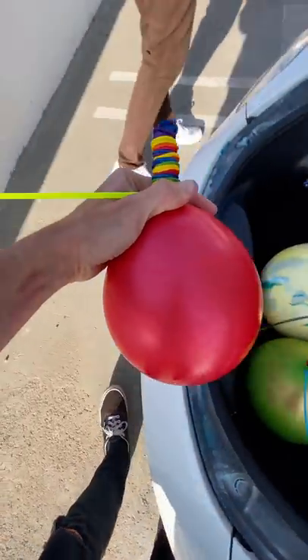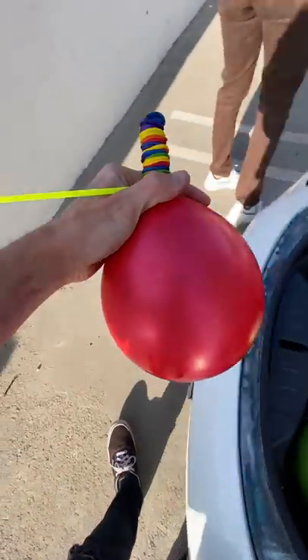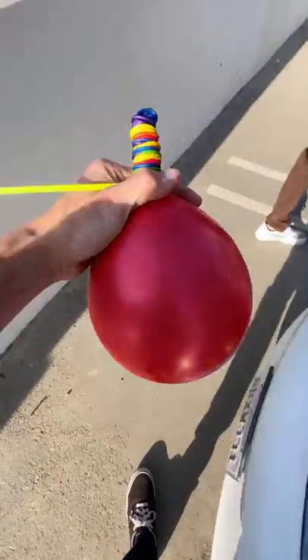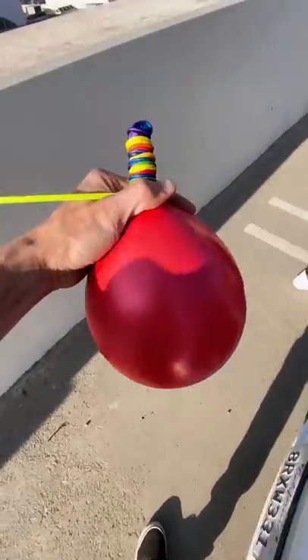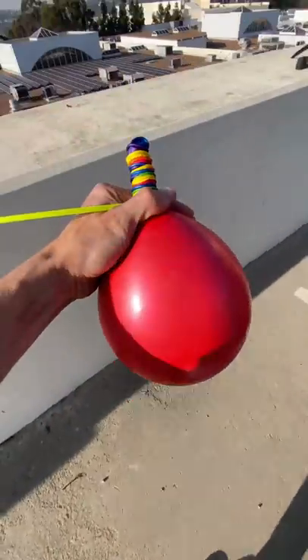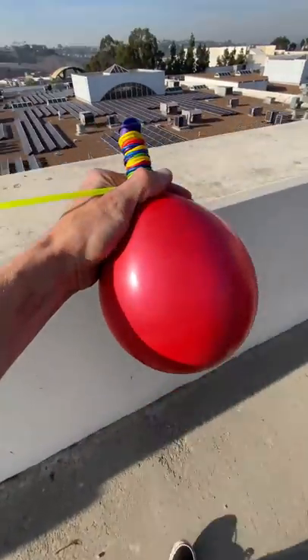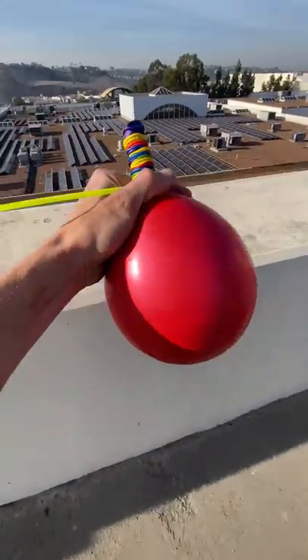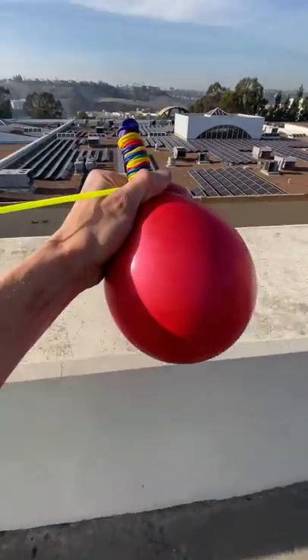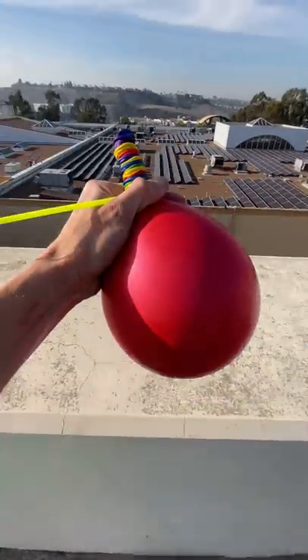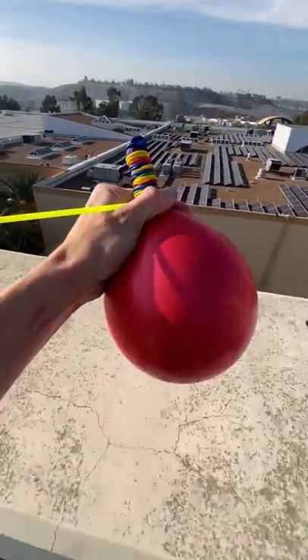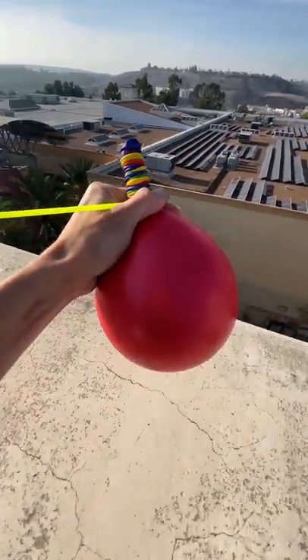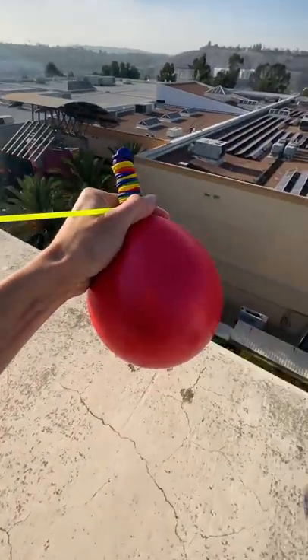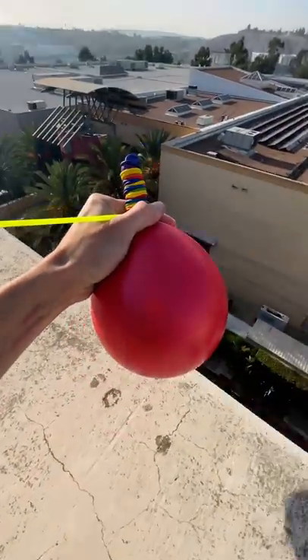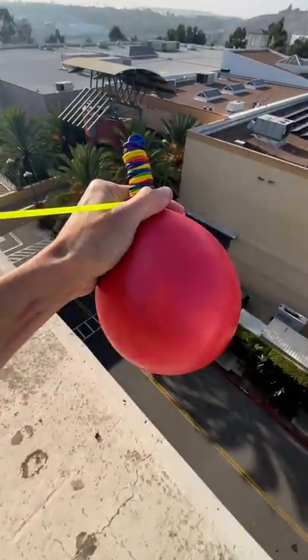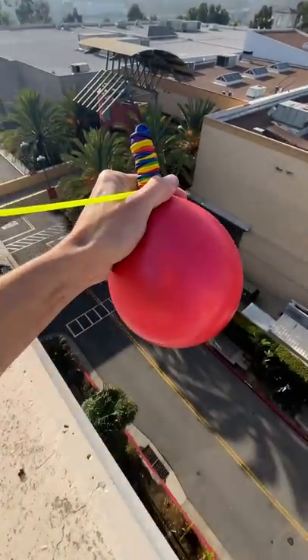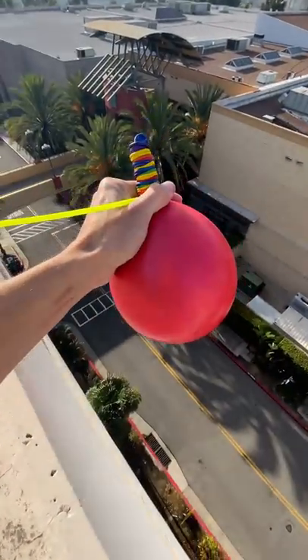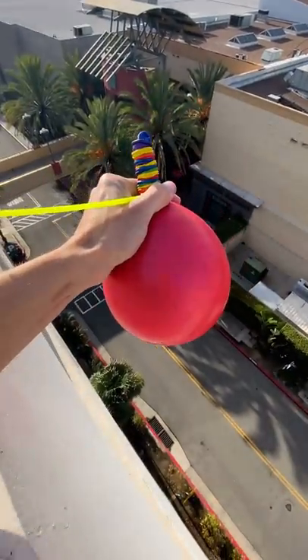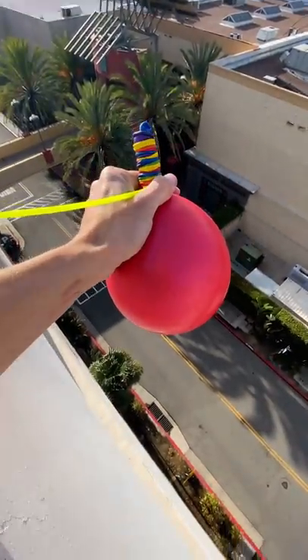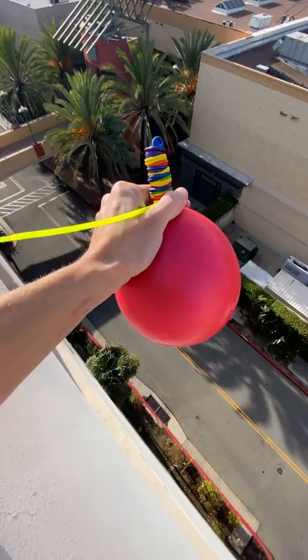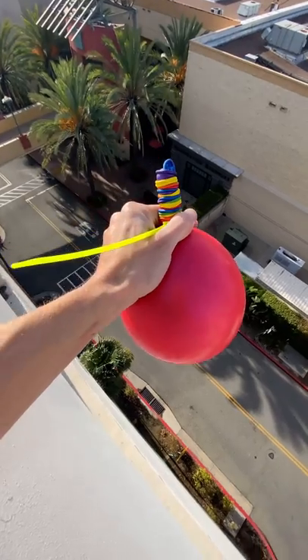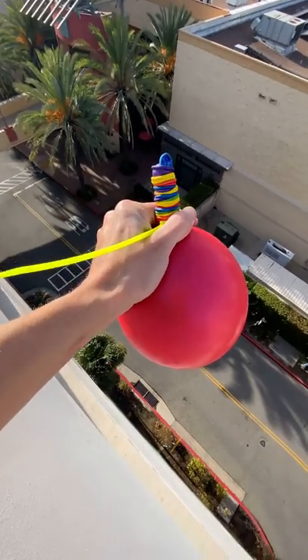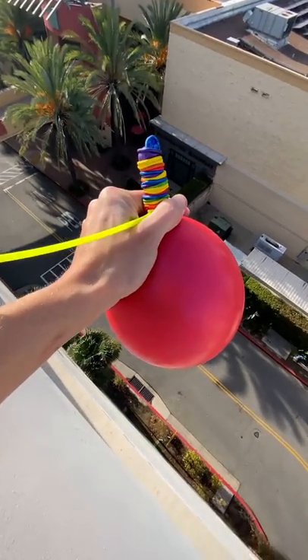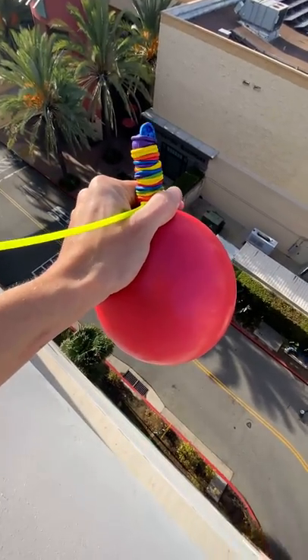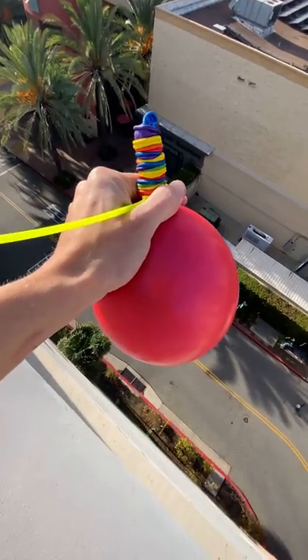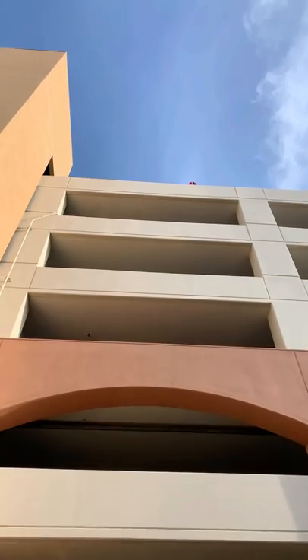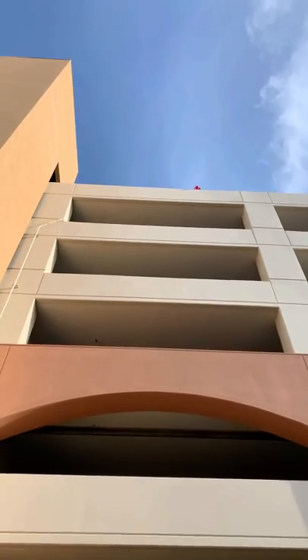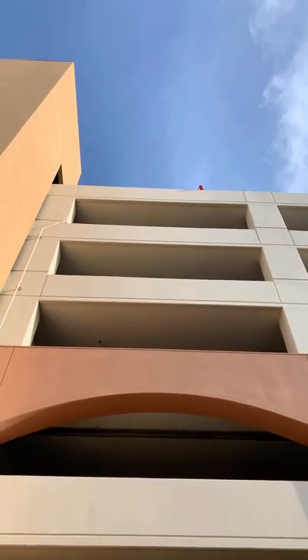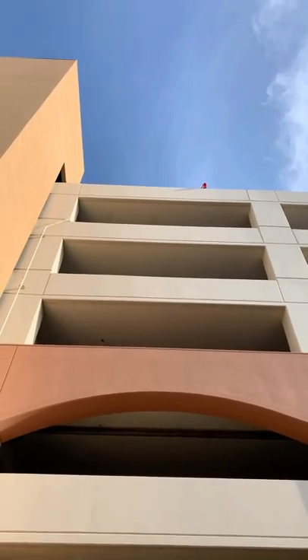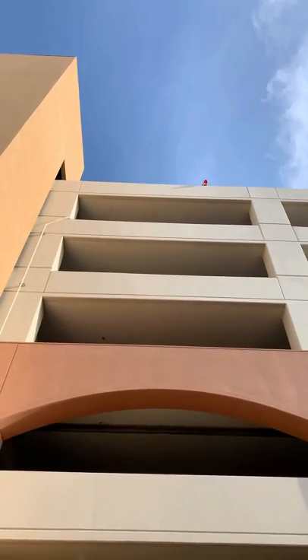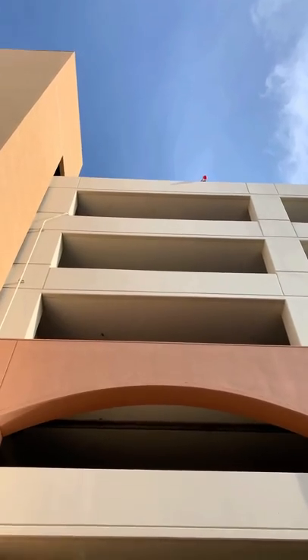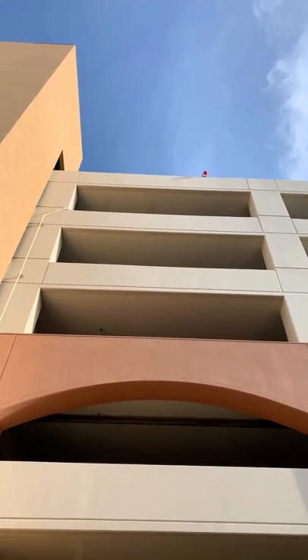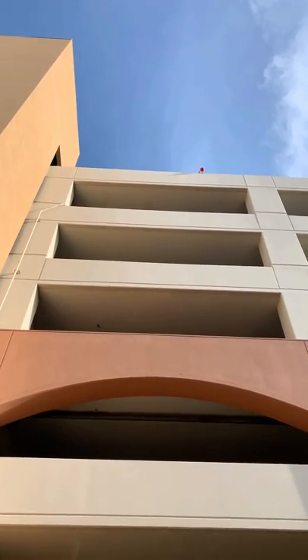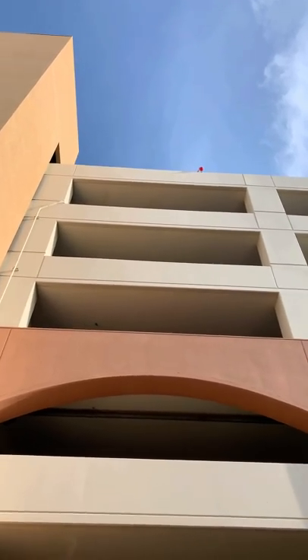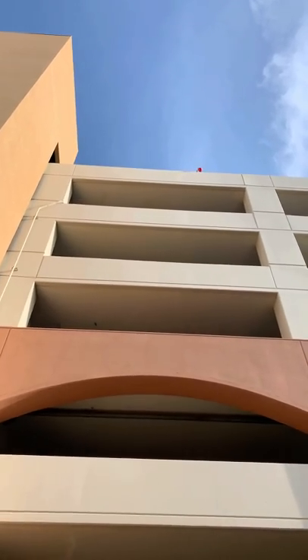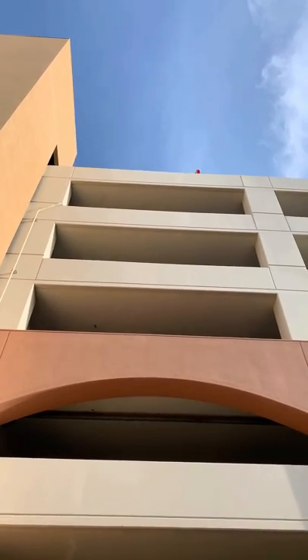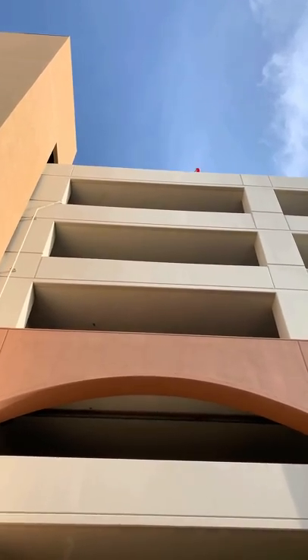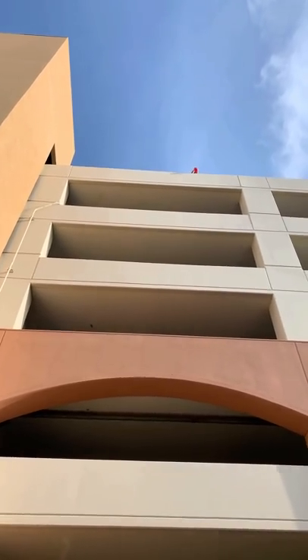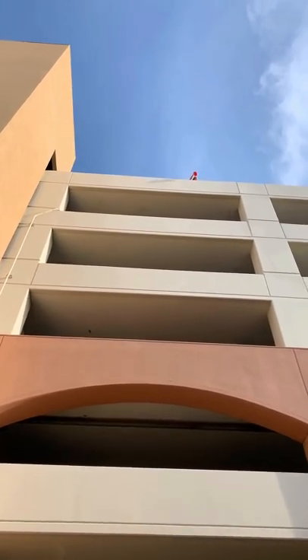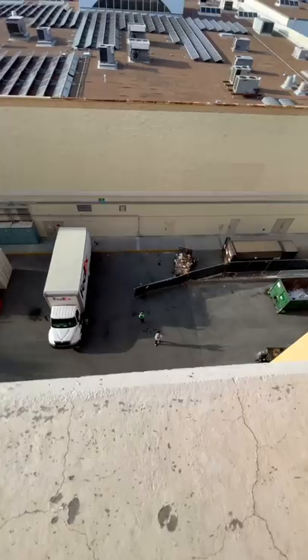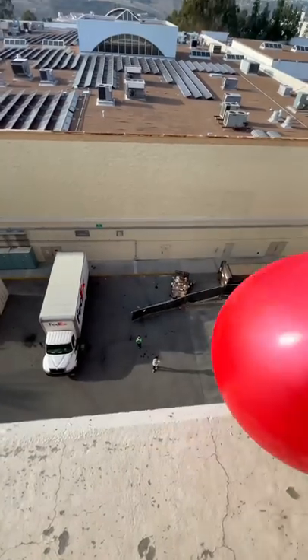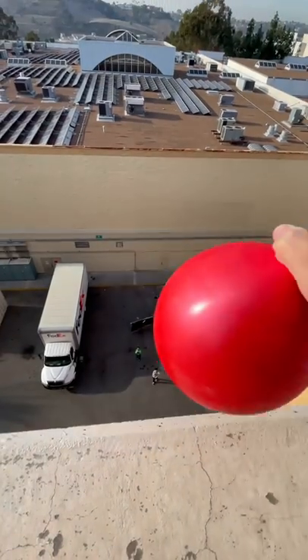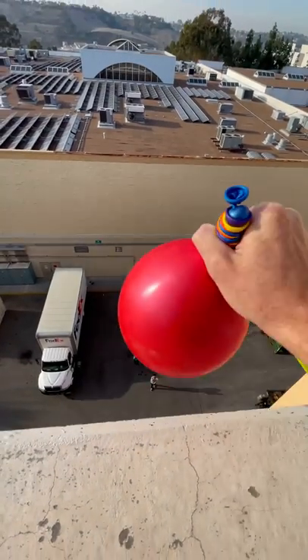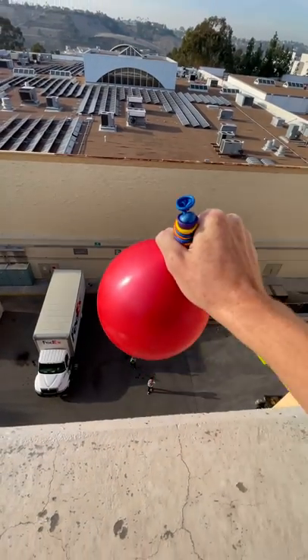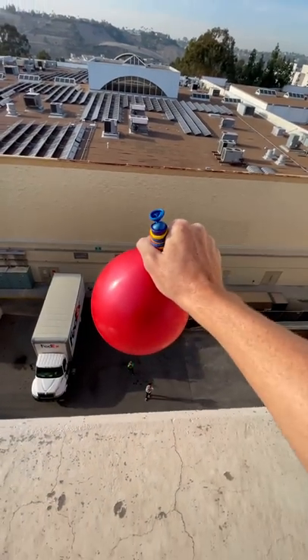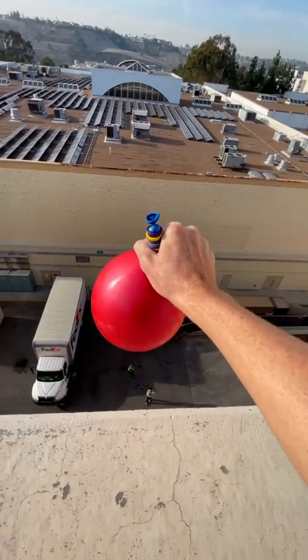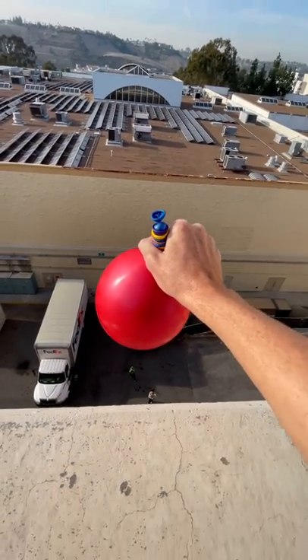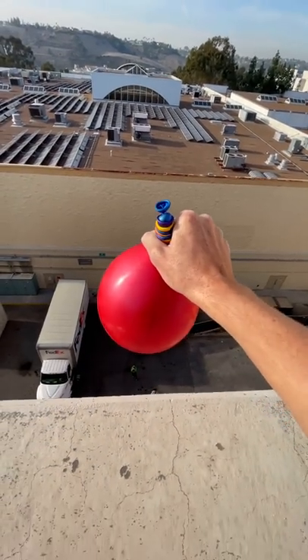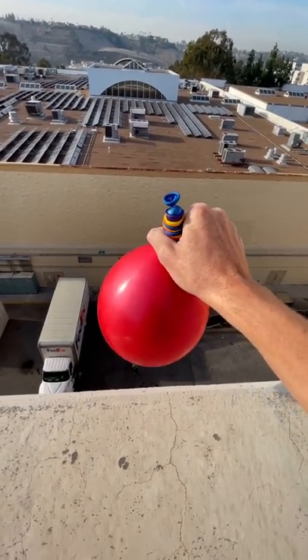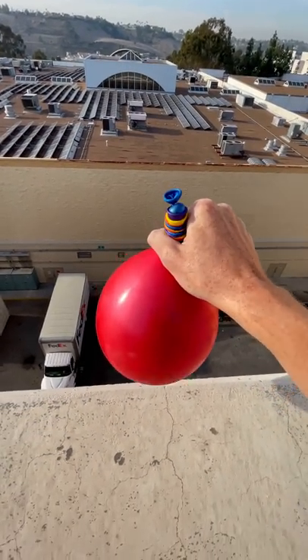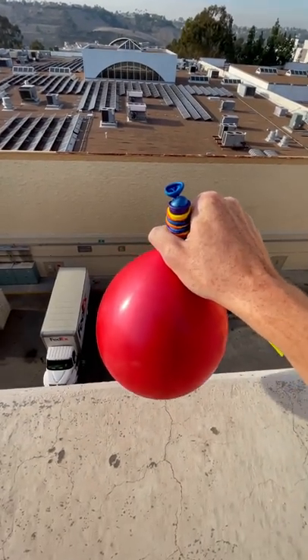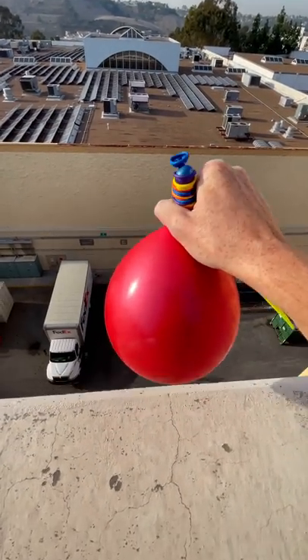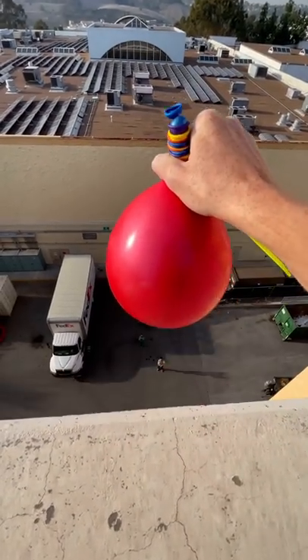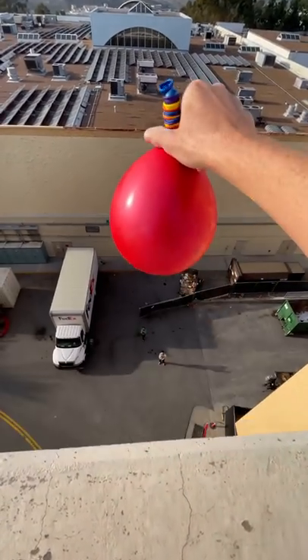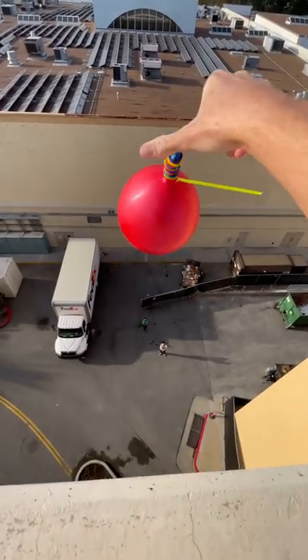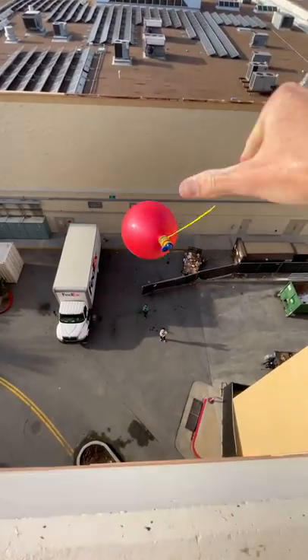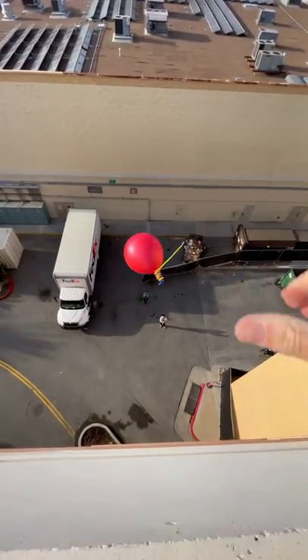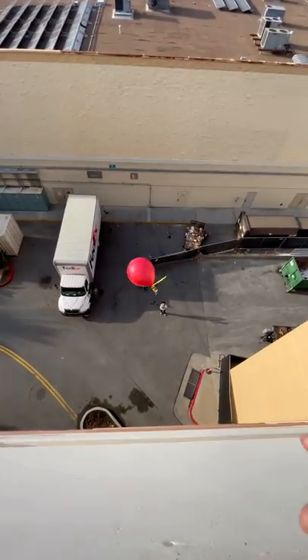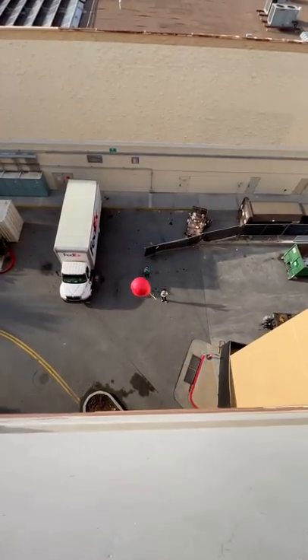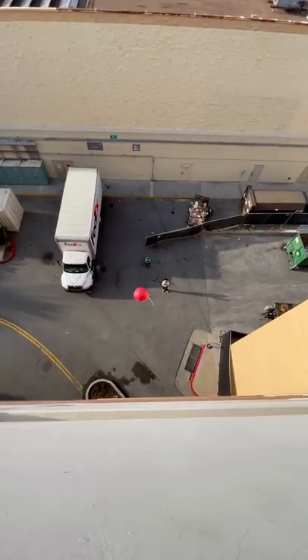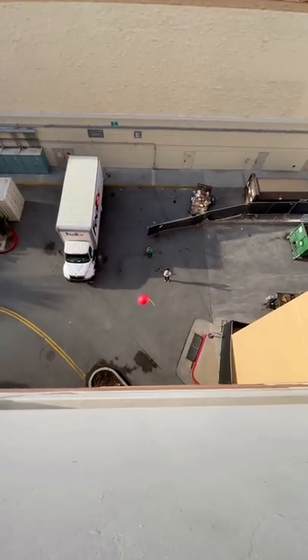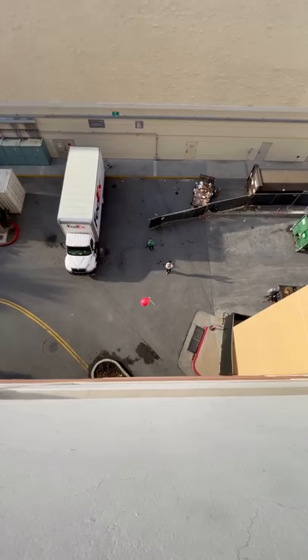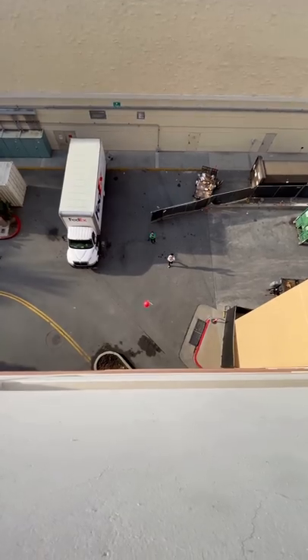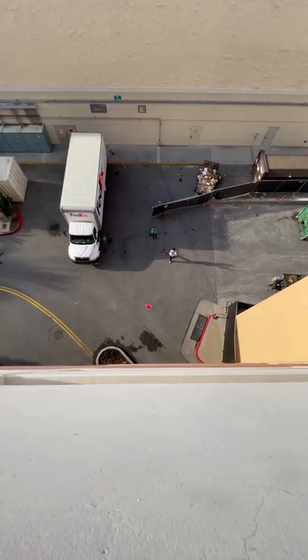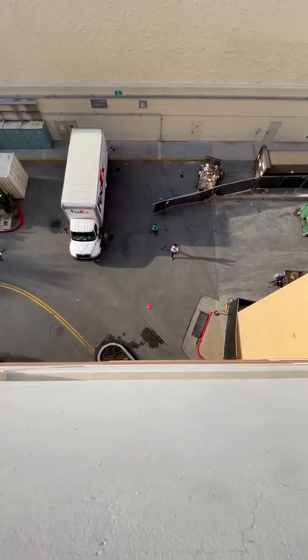I threw it in my car, drove to the mall, and found the biggest parking structure I could possibly find. I held it over the edge, and I let it loose. What do you guys think happened?